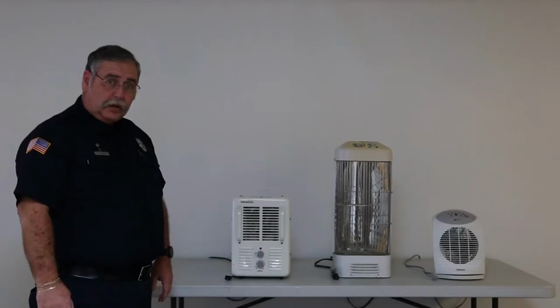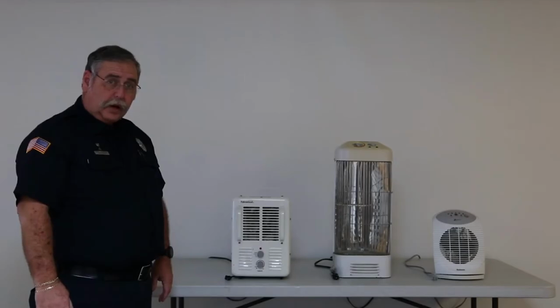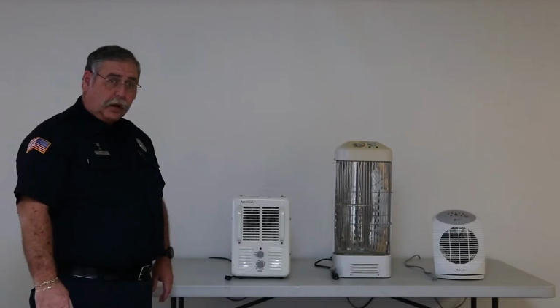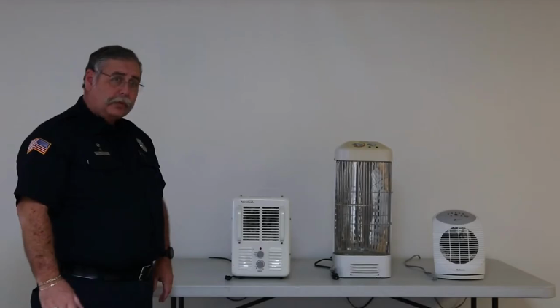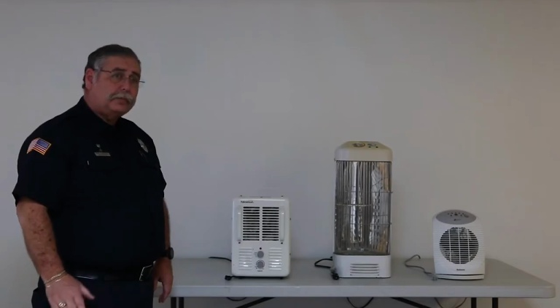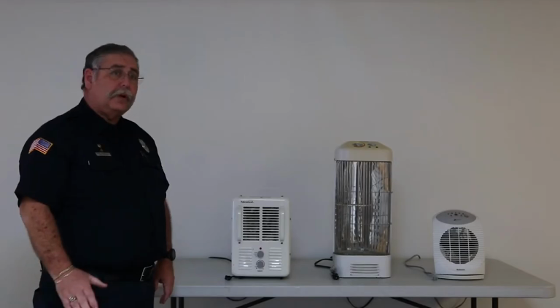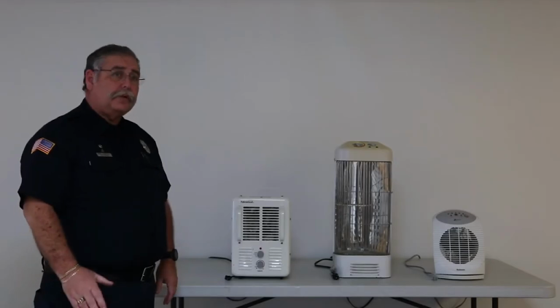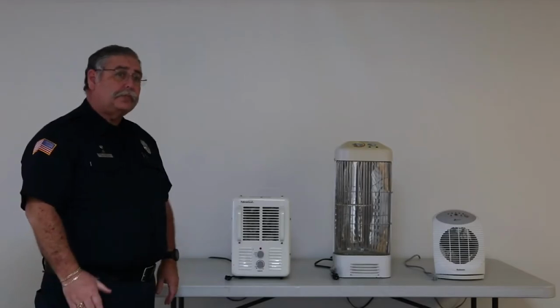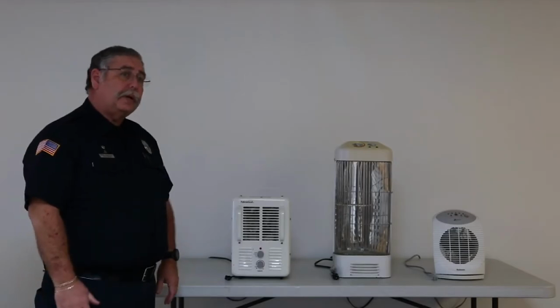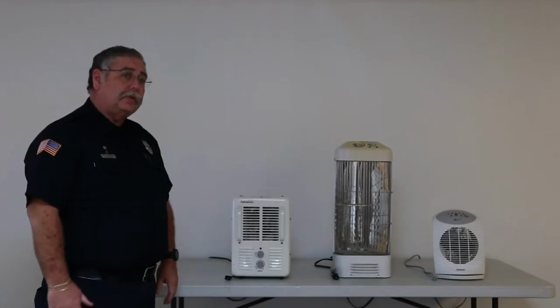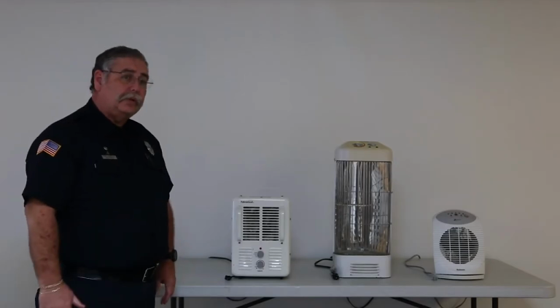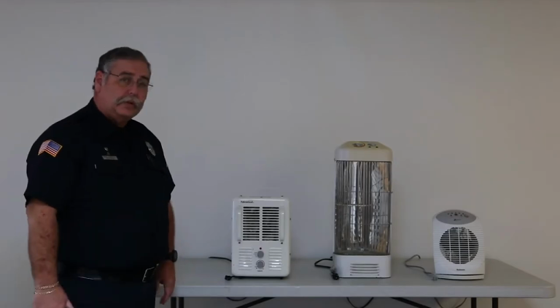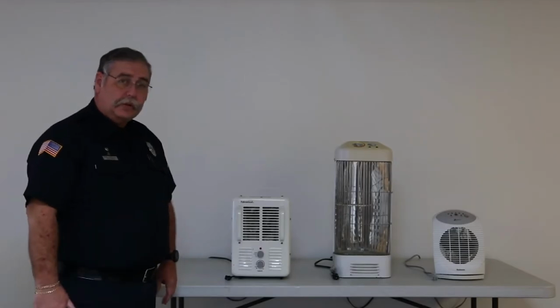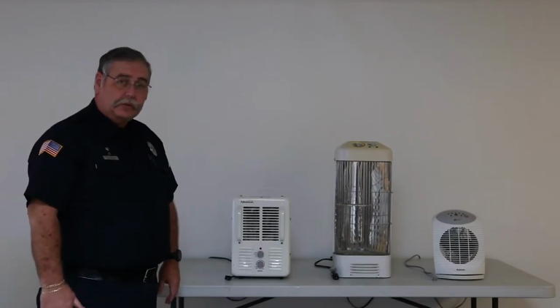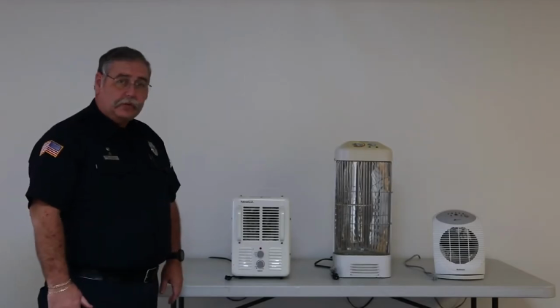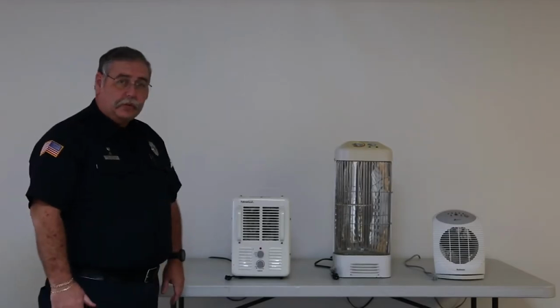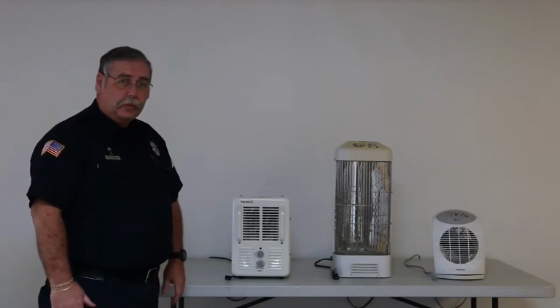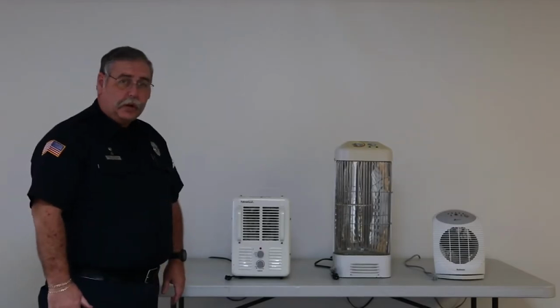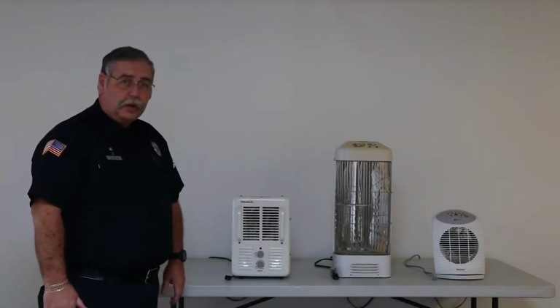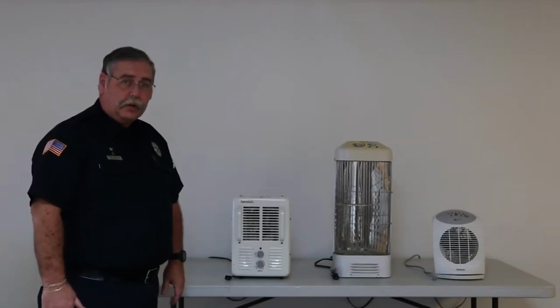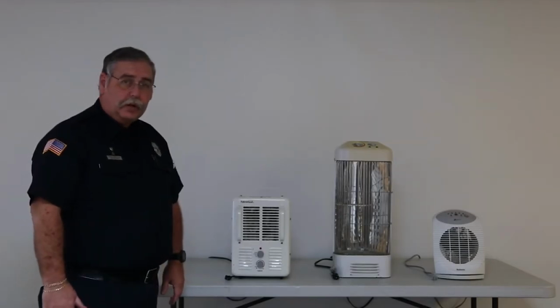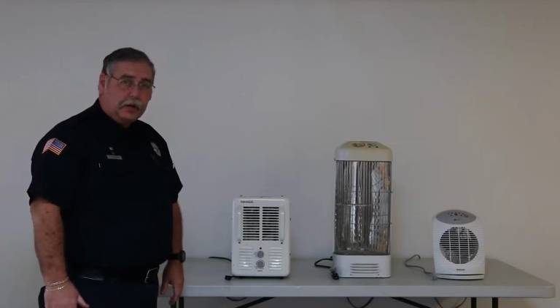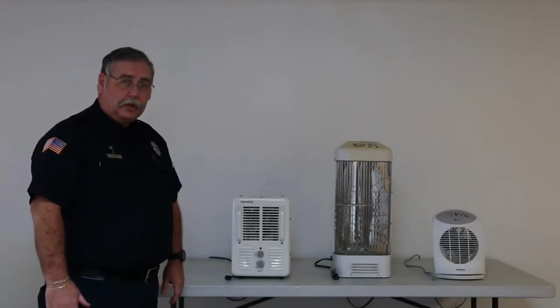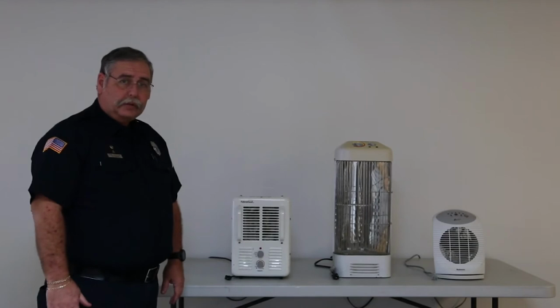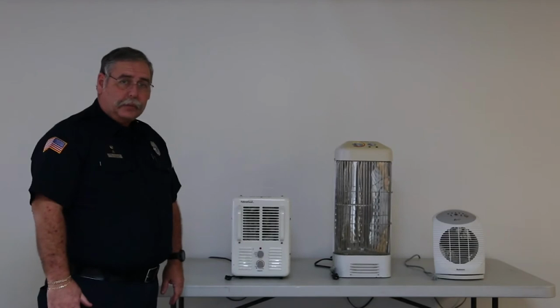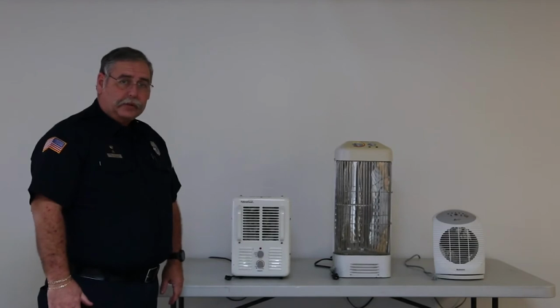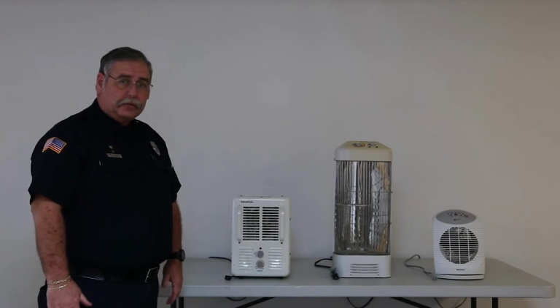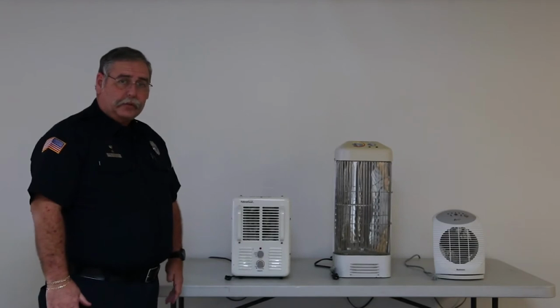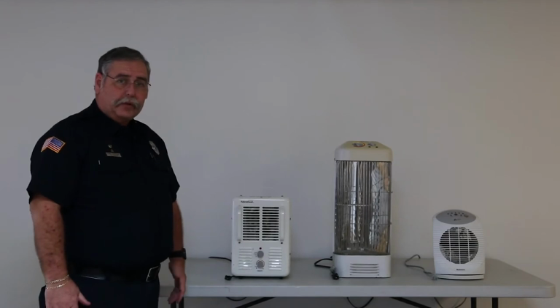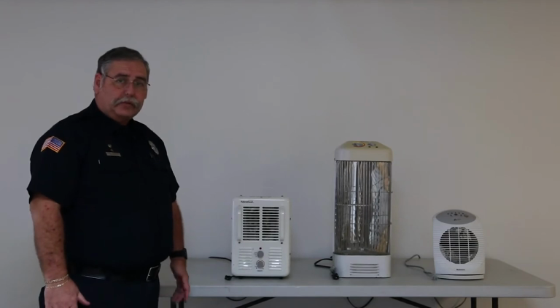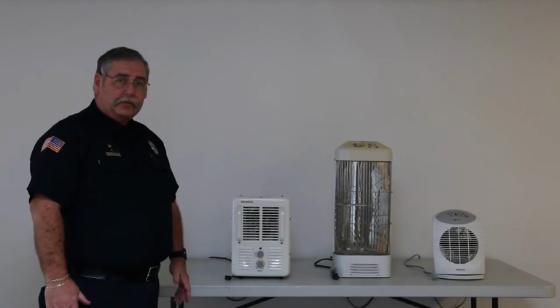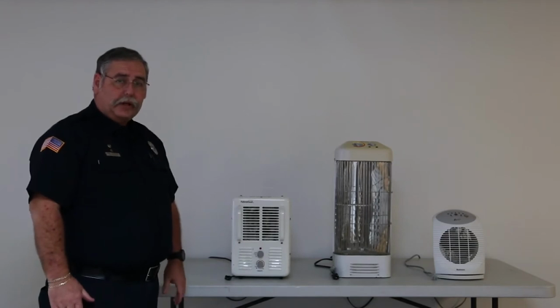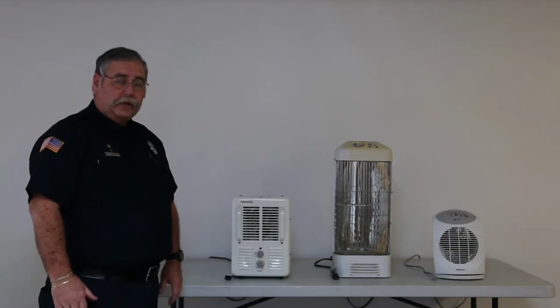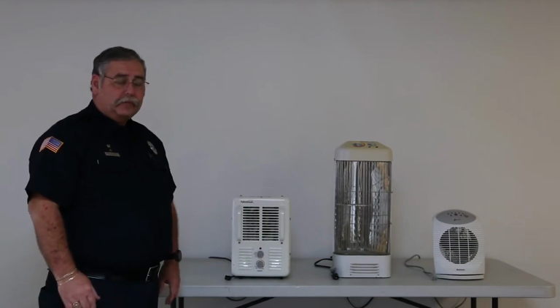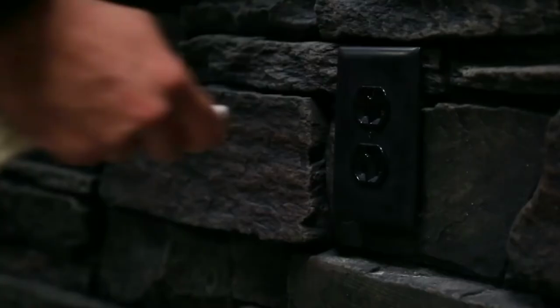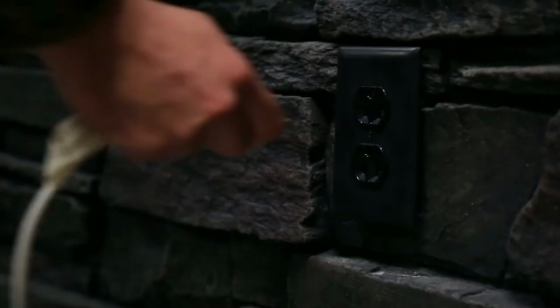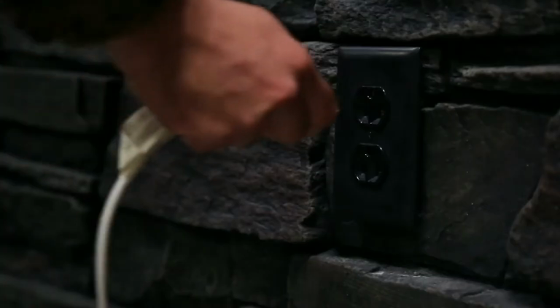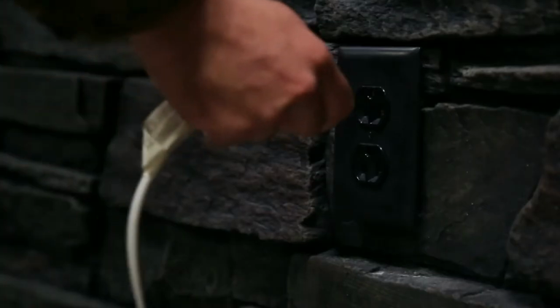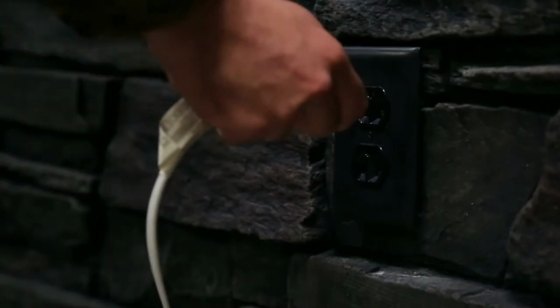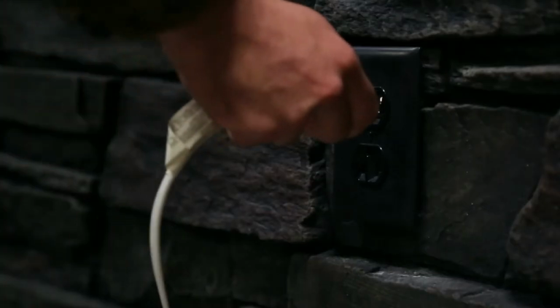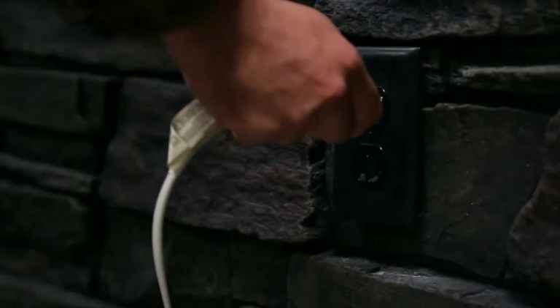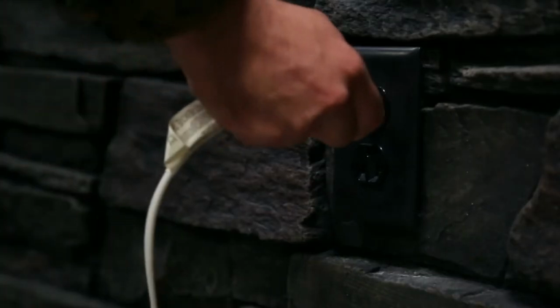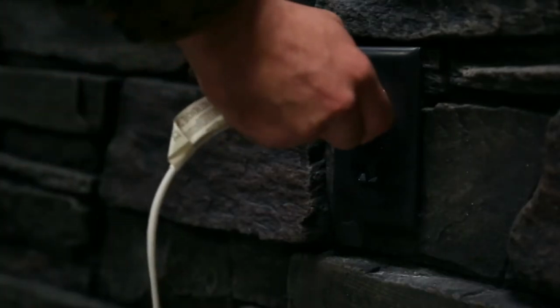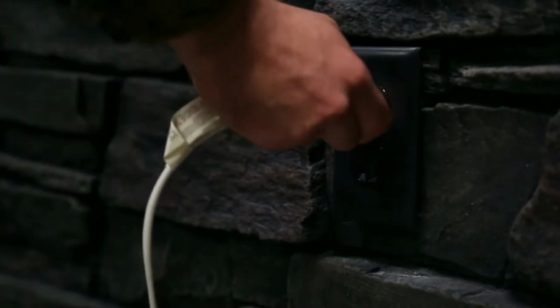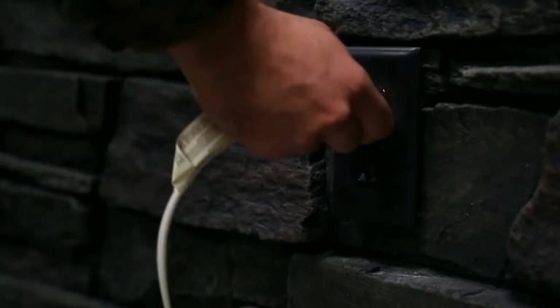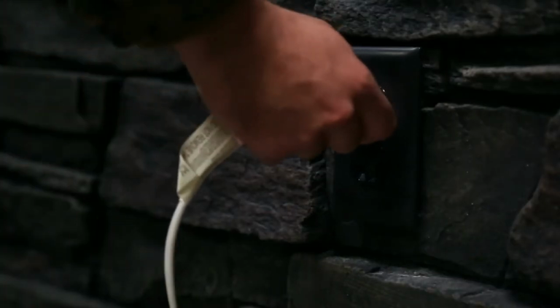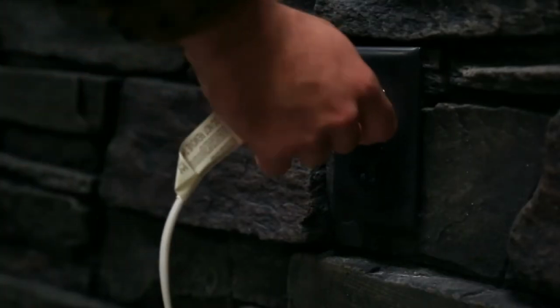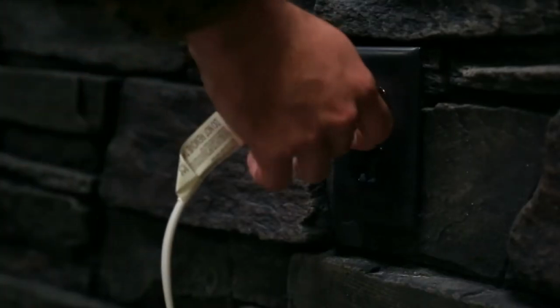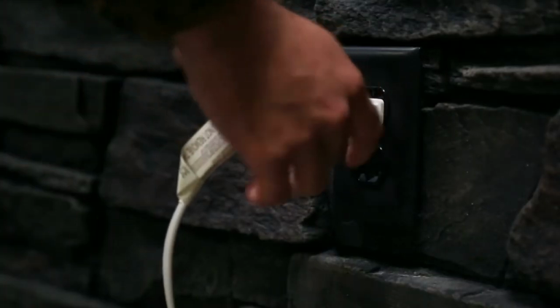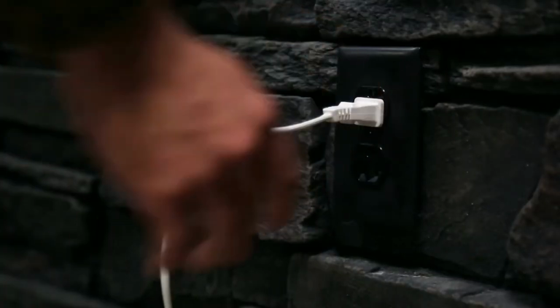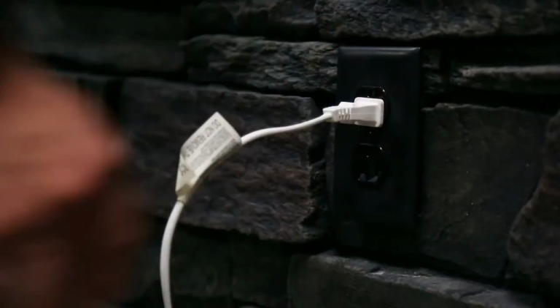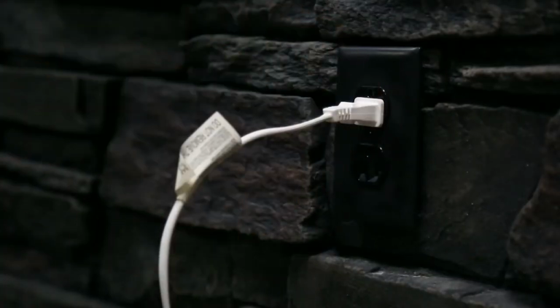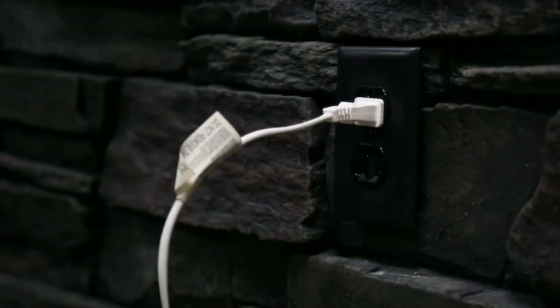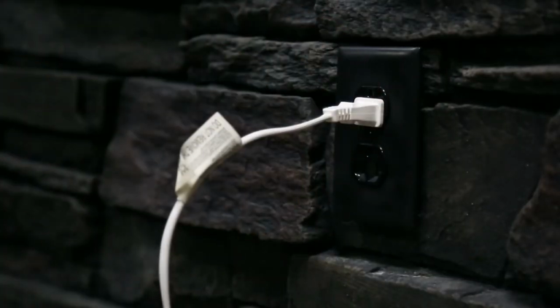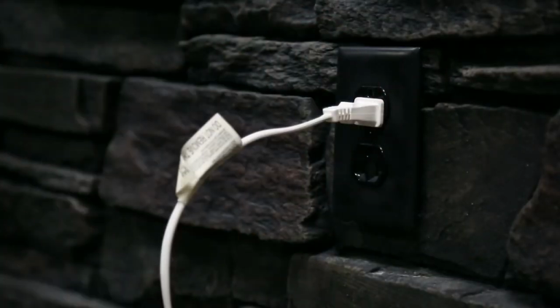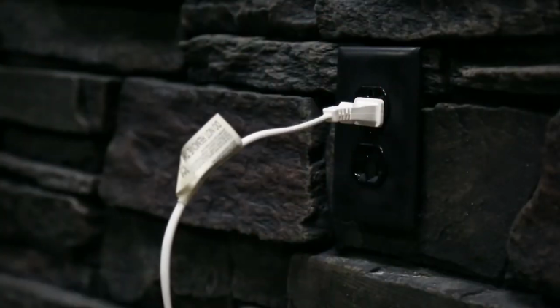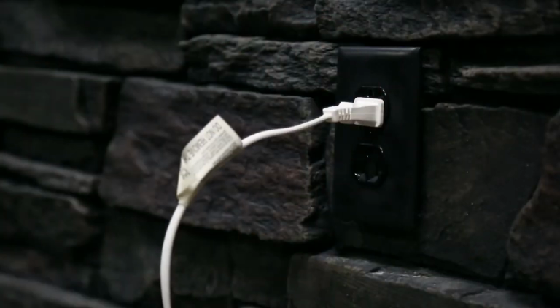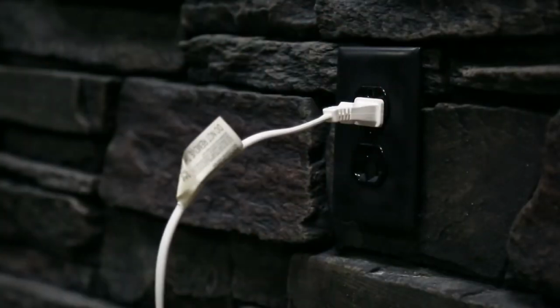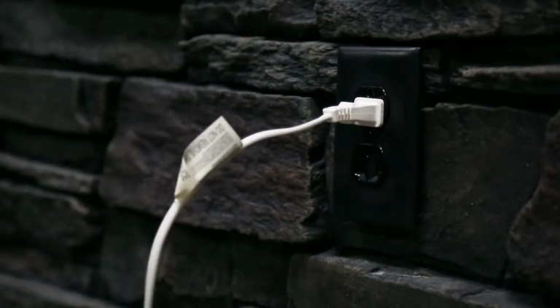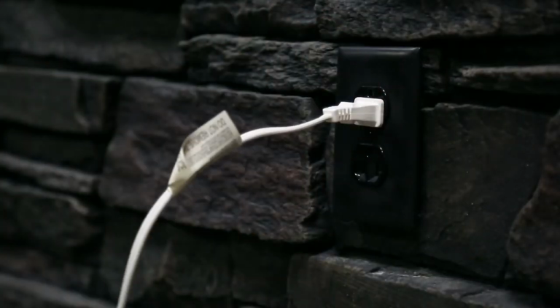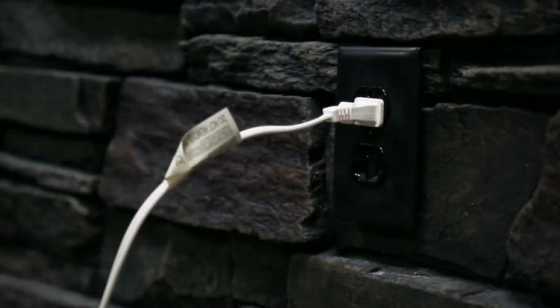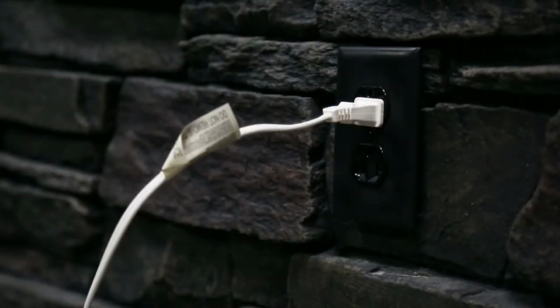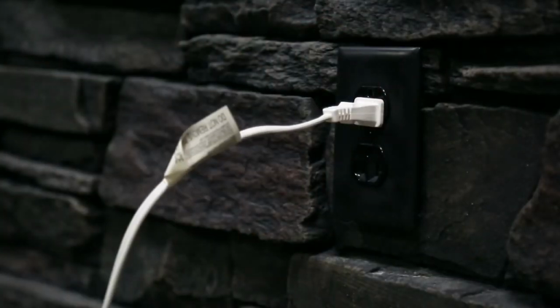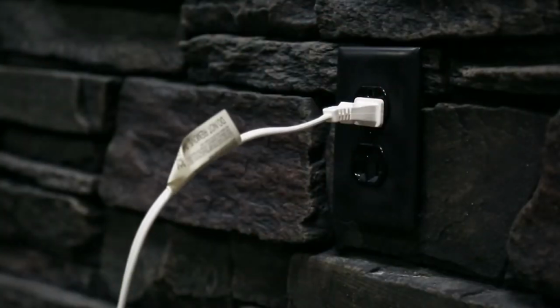Always plug your space heater directly into the wall to make sure that it's safe. Never use an extension cord, surge protector, or anything like that.